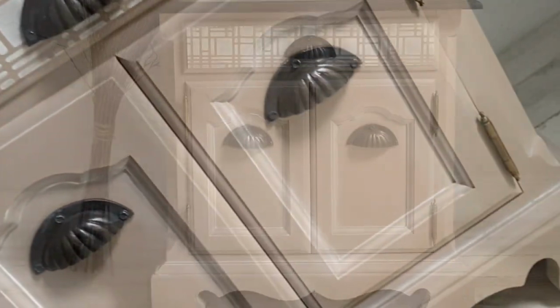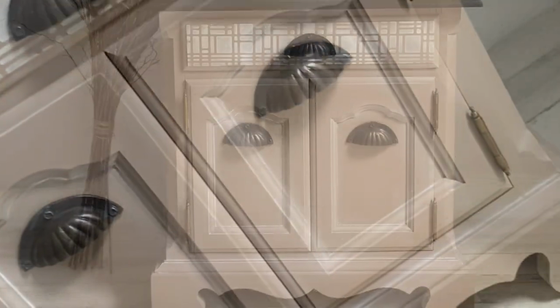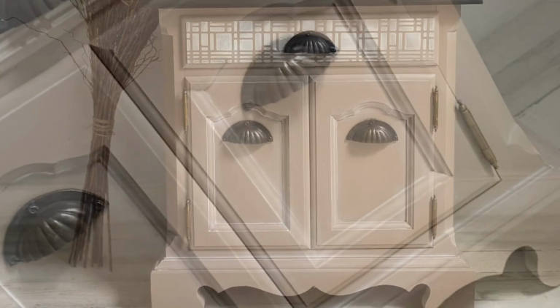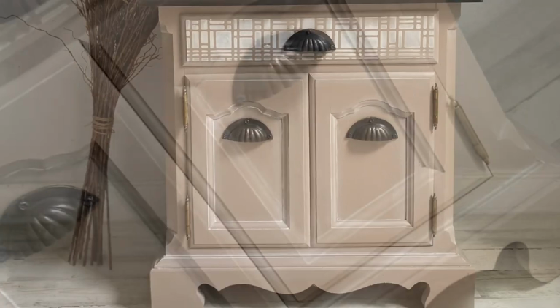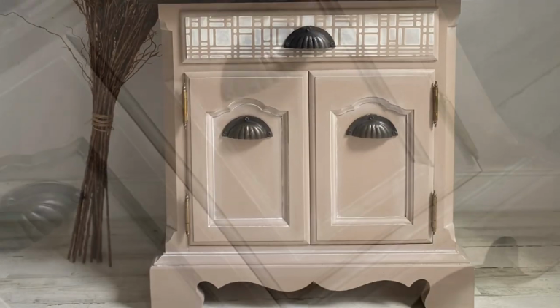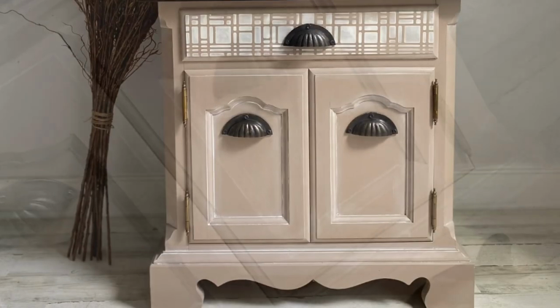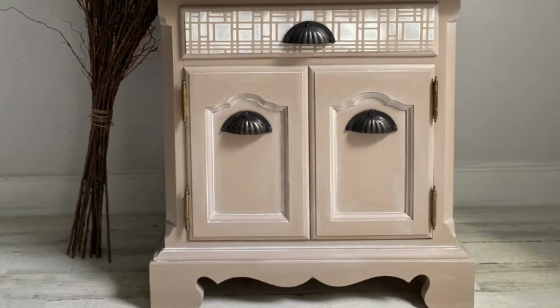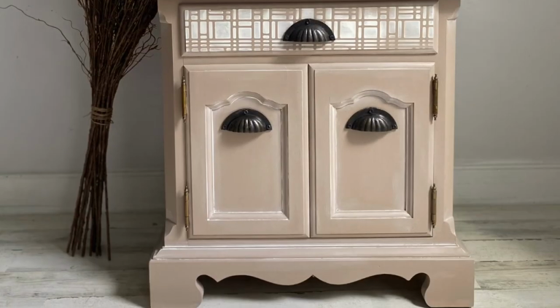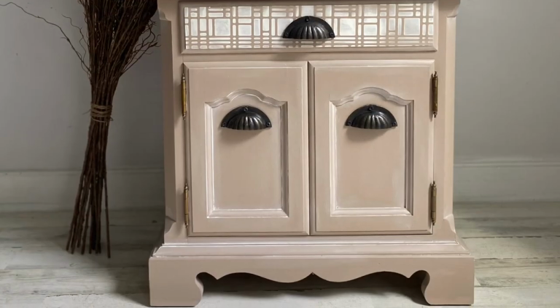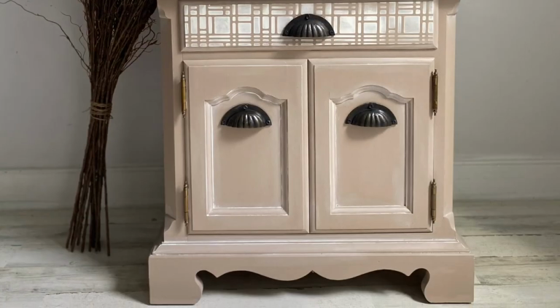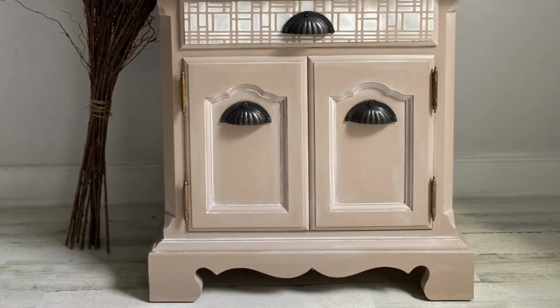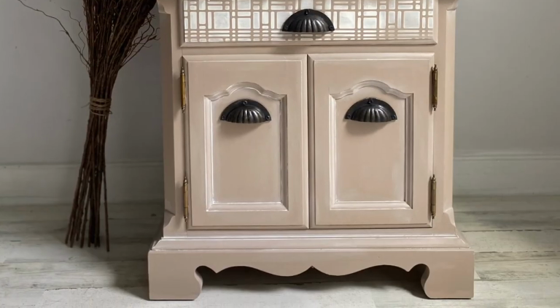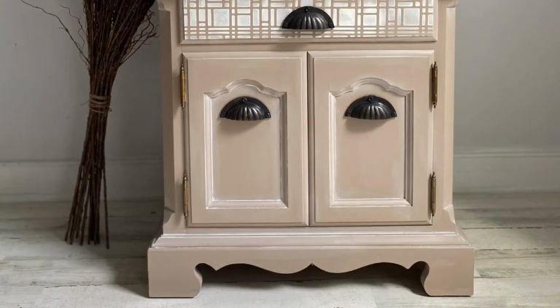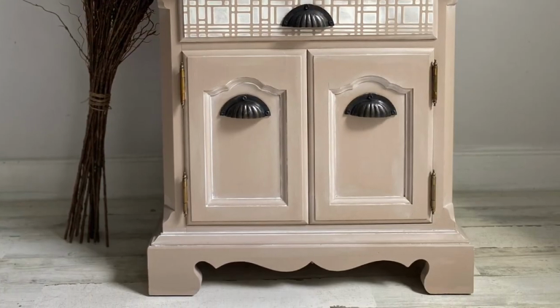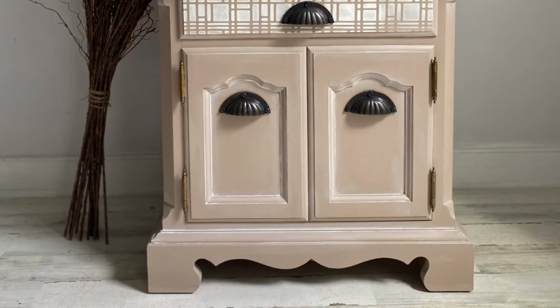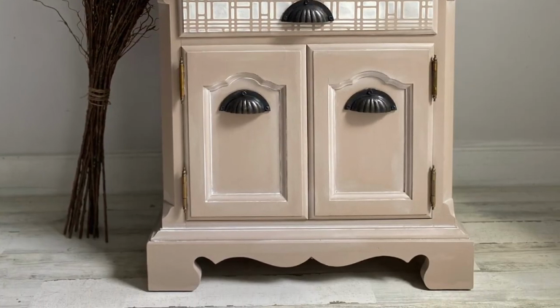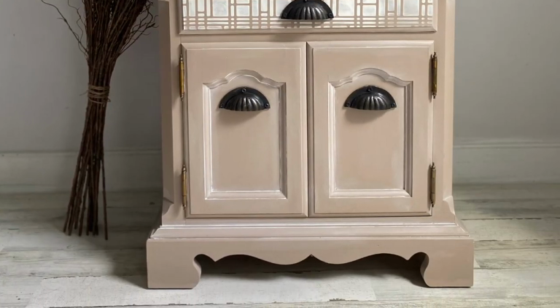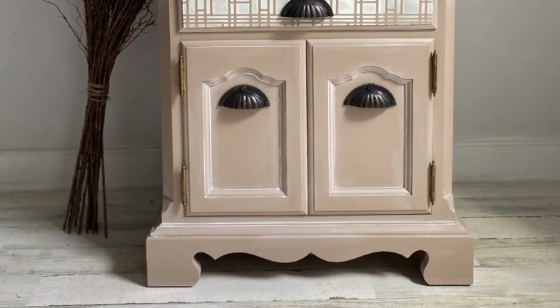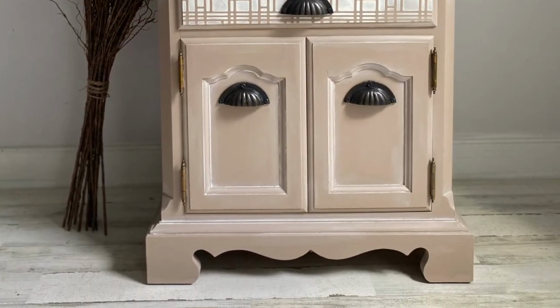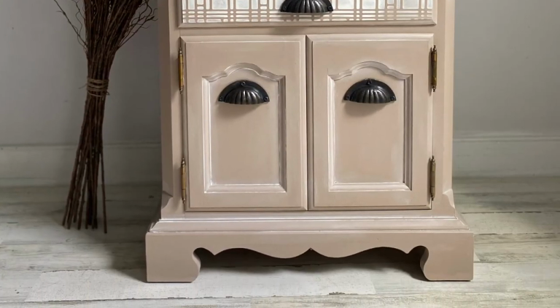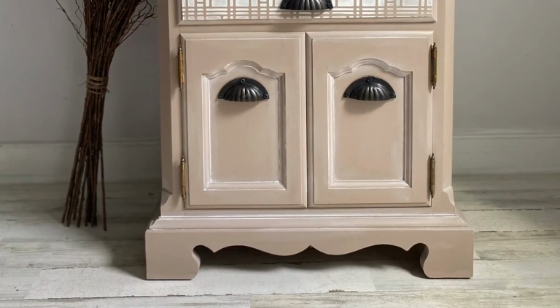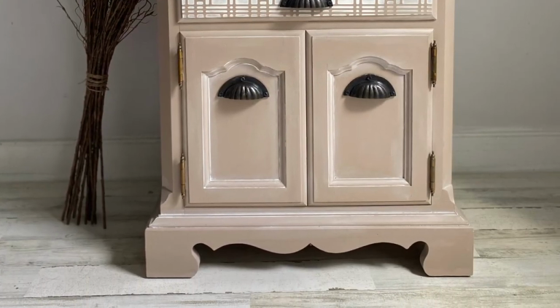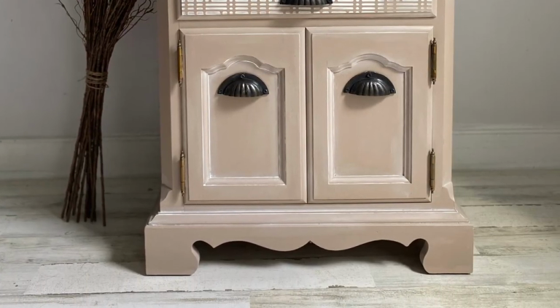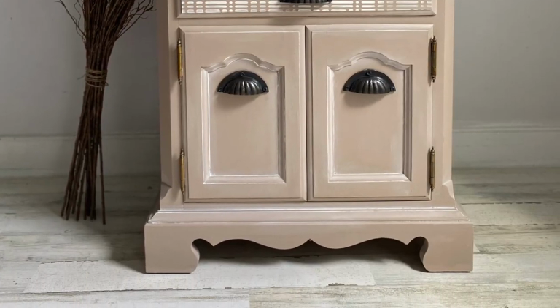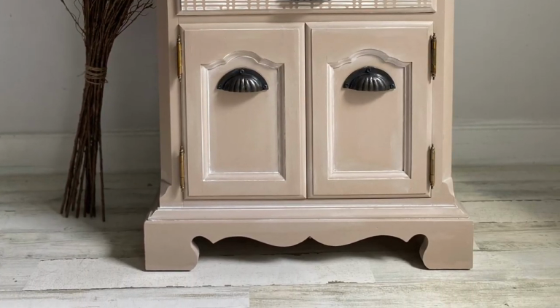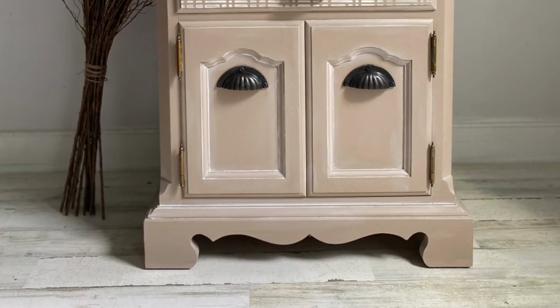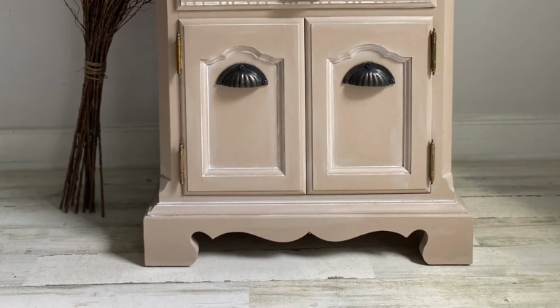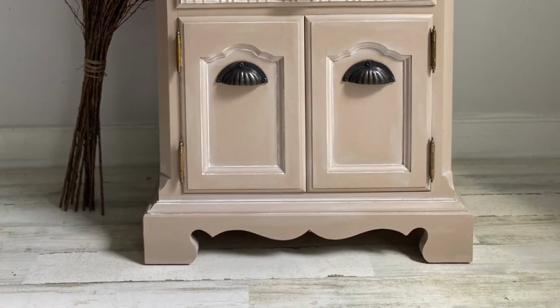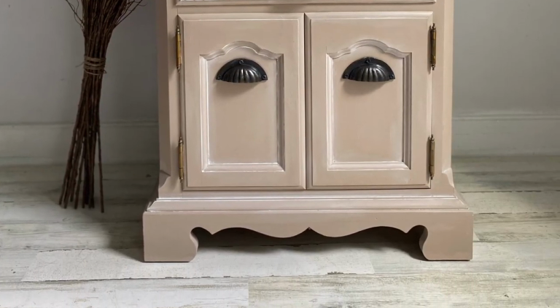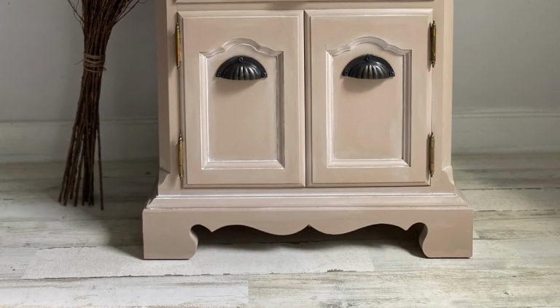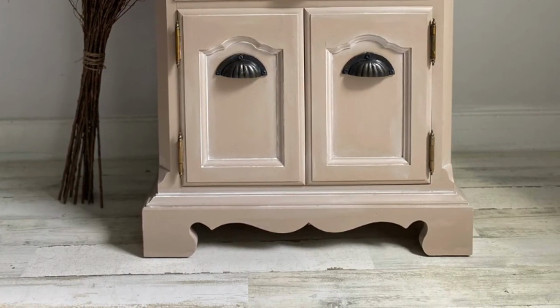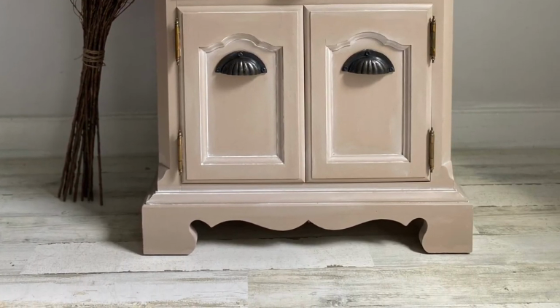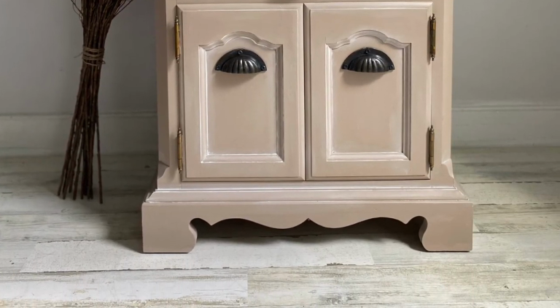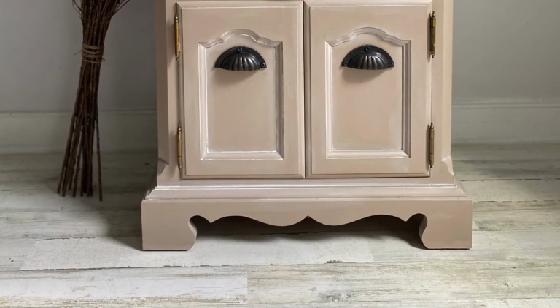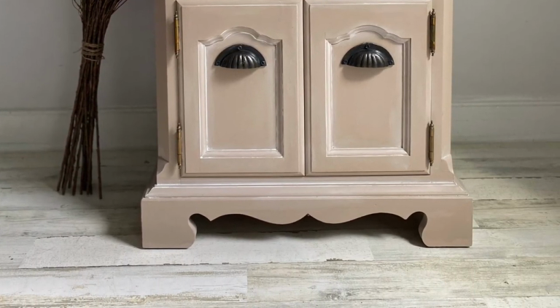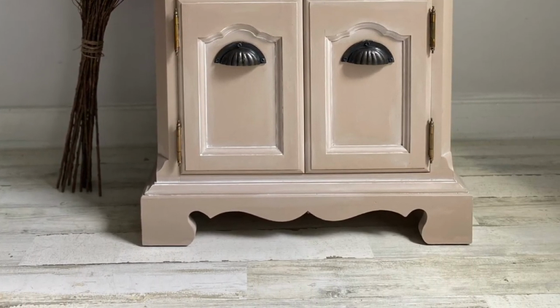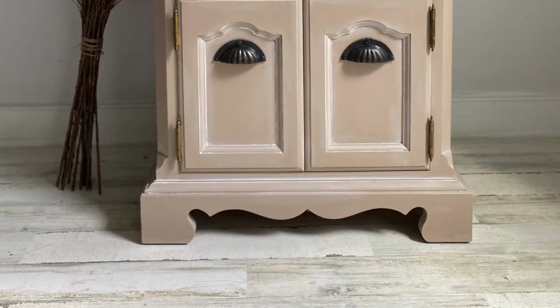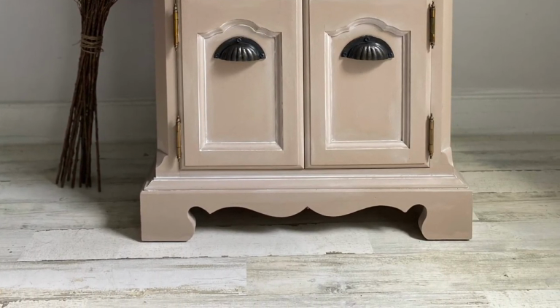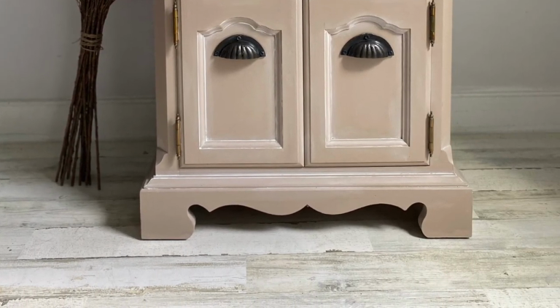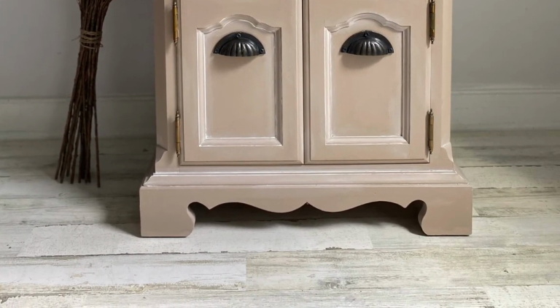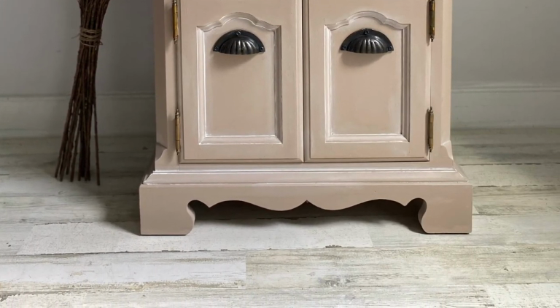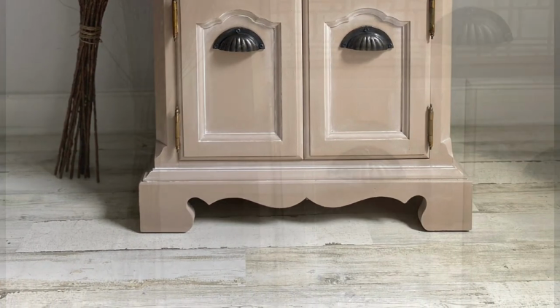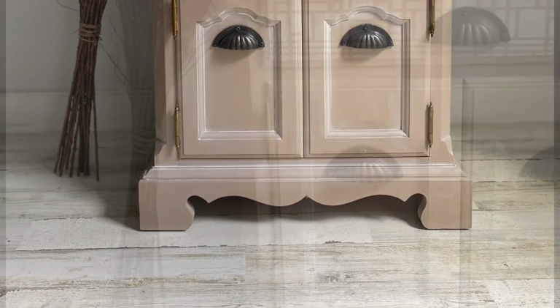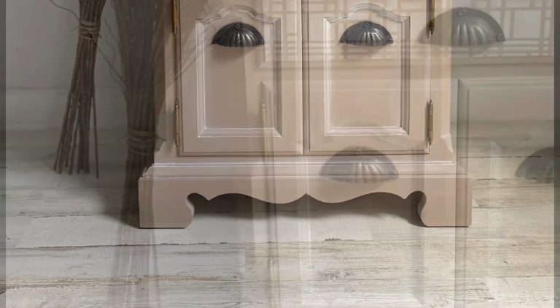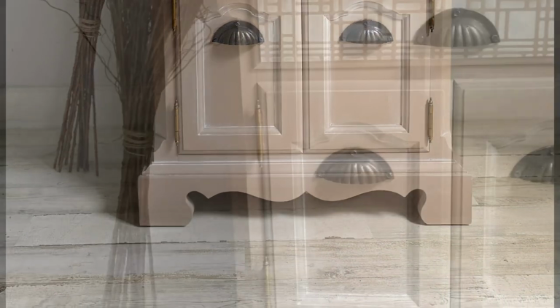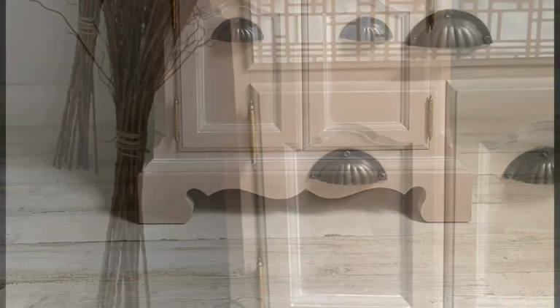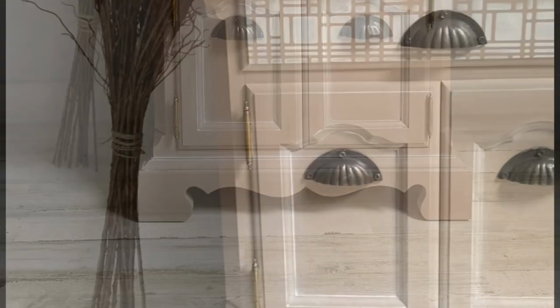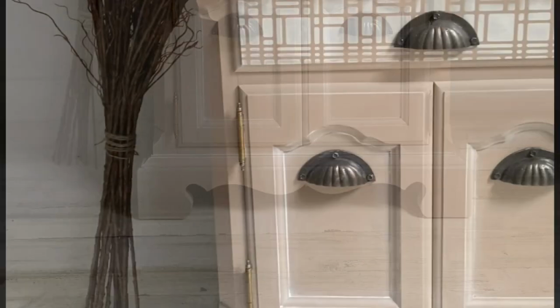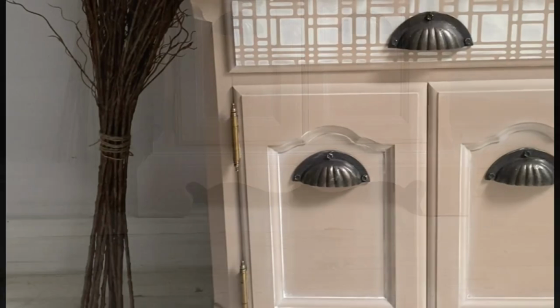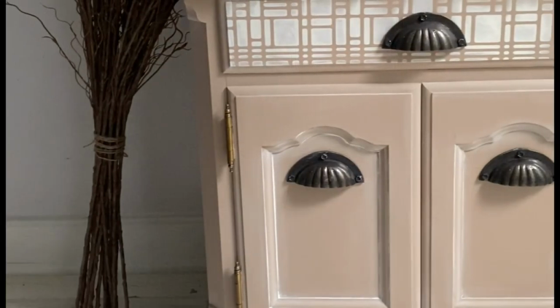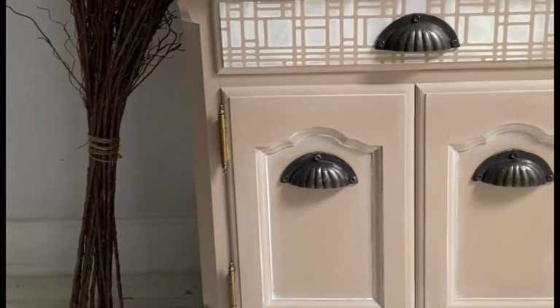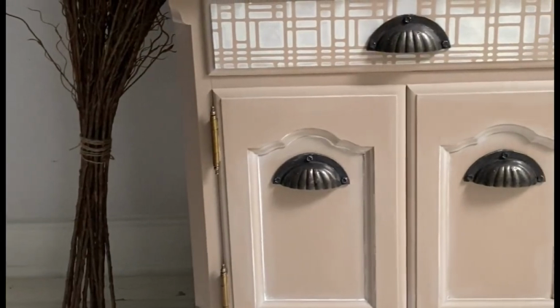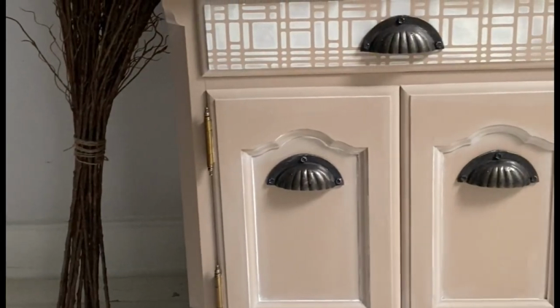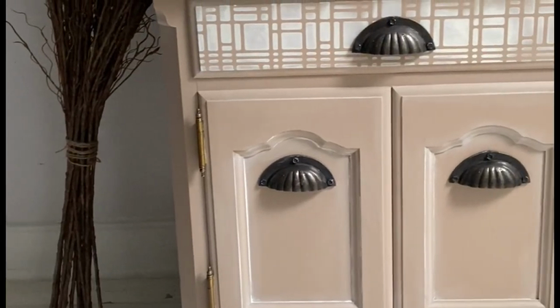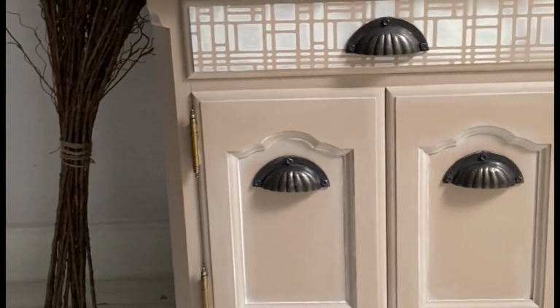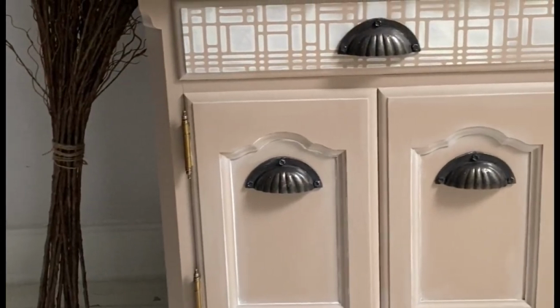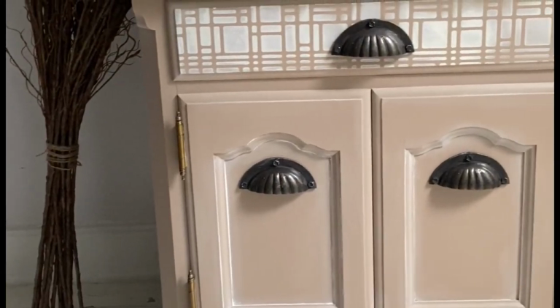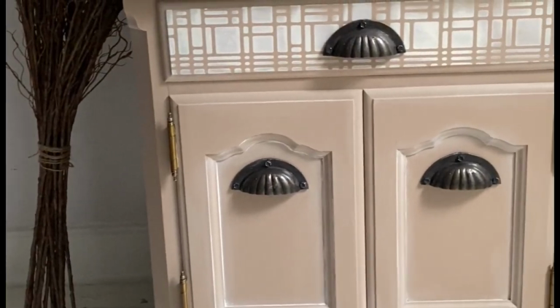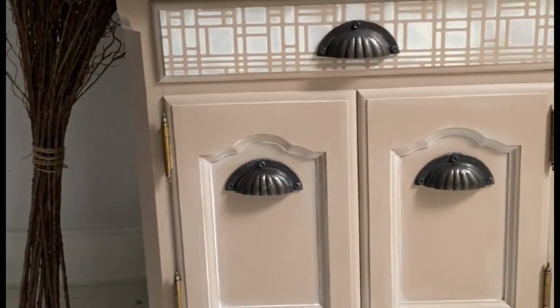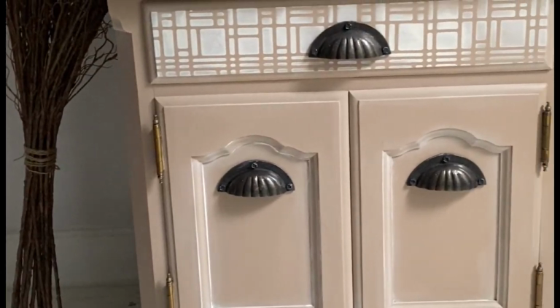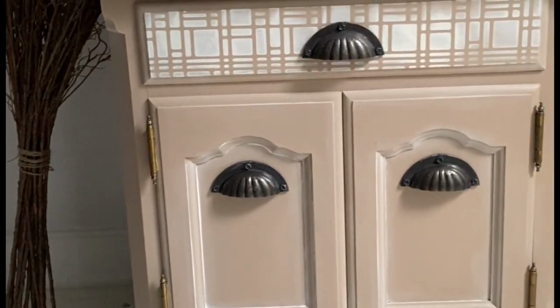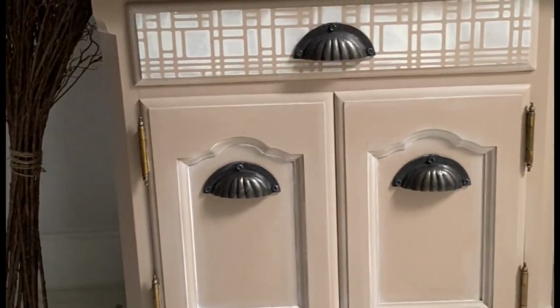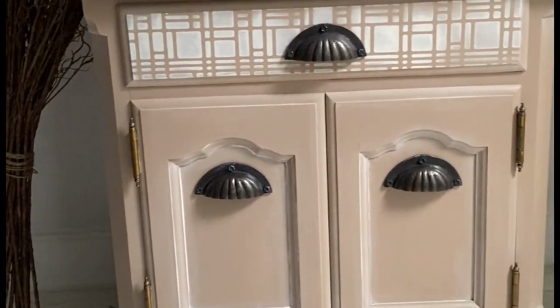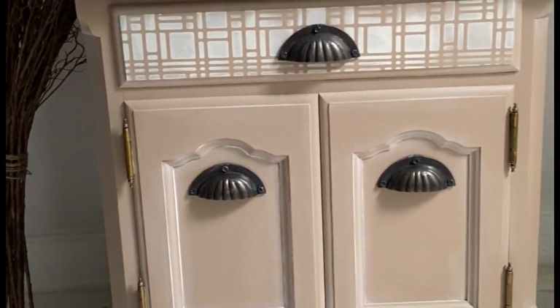This cute little nightstand features brand new hardware, the Don't Be Square stencil, and Cobblestone from the new Cottage Collection. I love this brand new updated vibe to this small piece. Thanks for watching — I'll see you again next time.